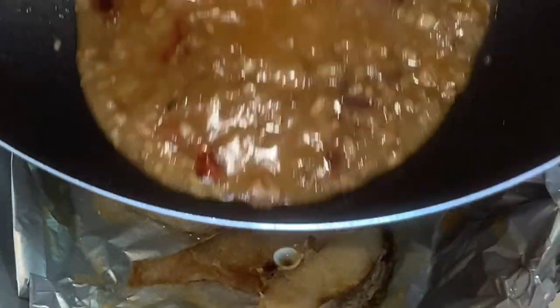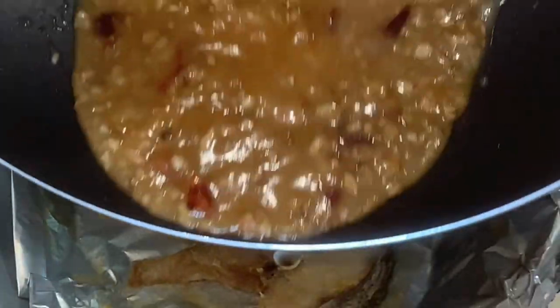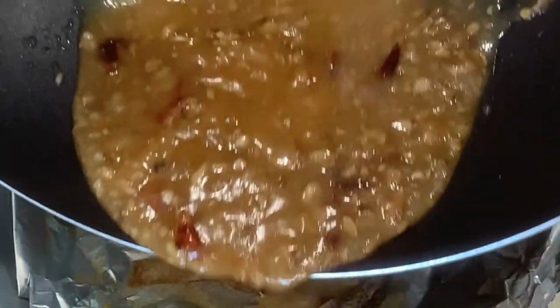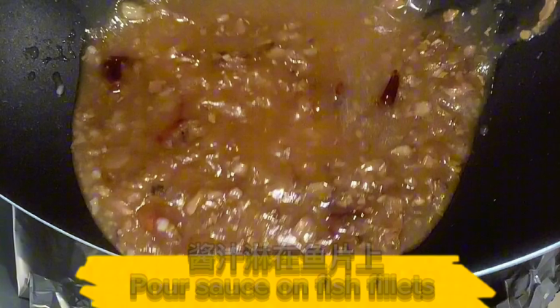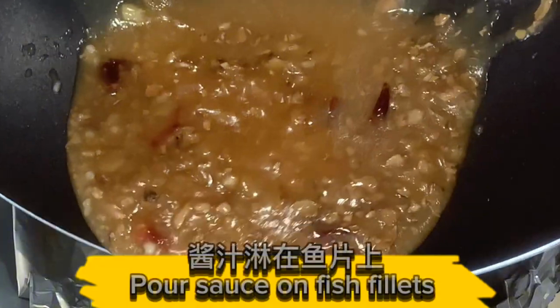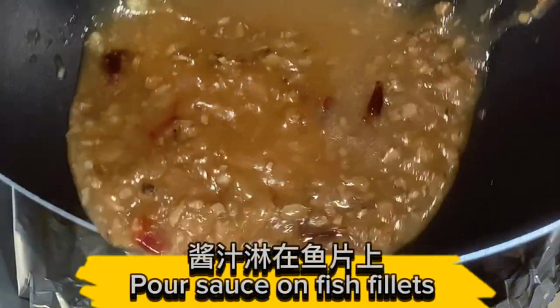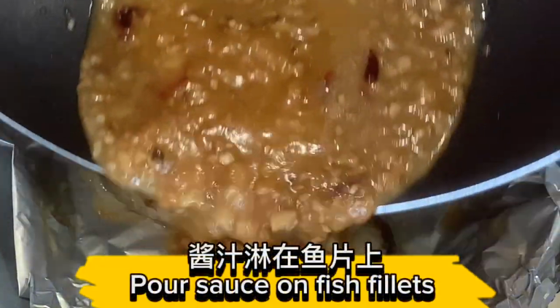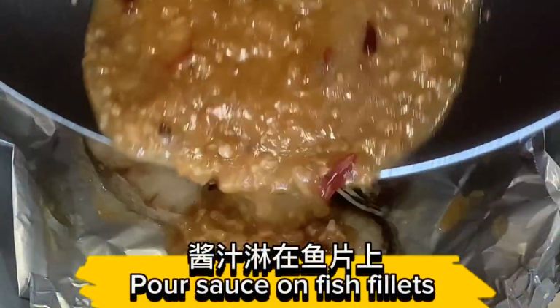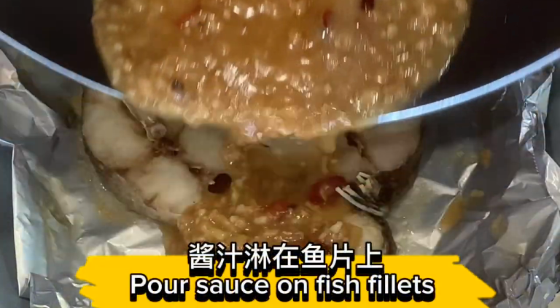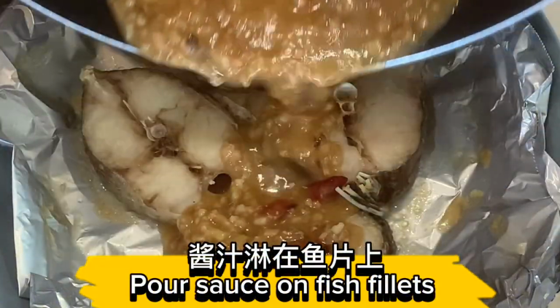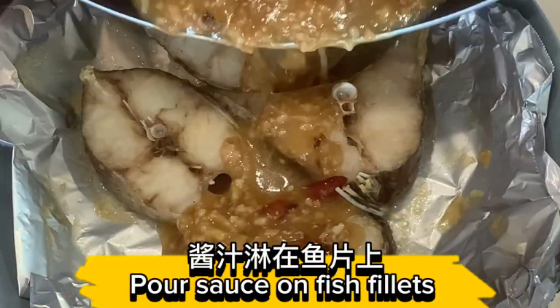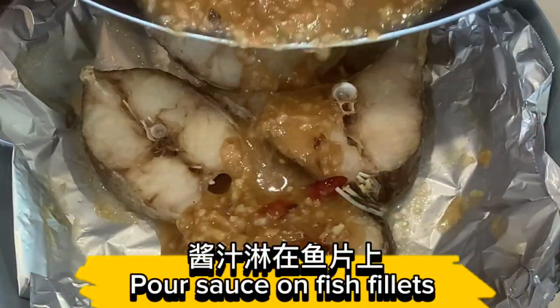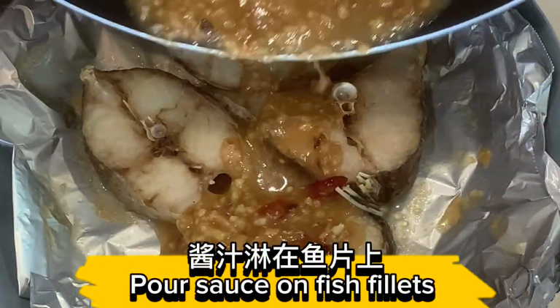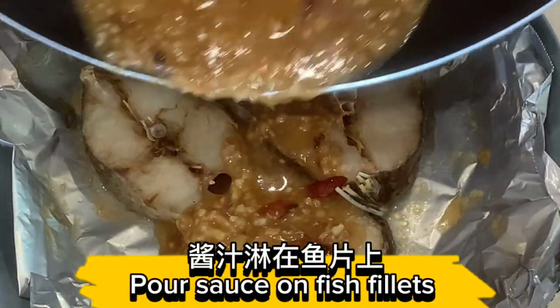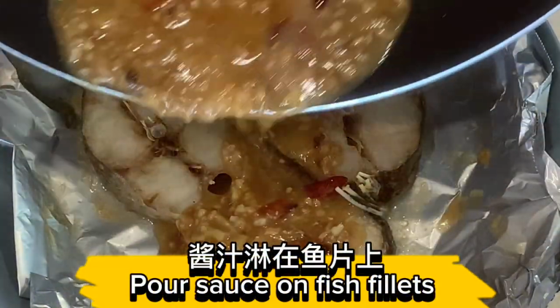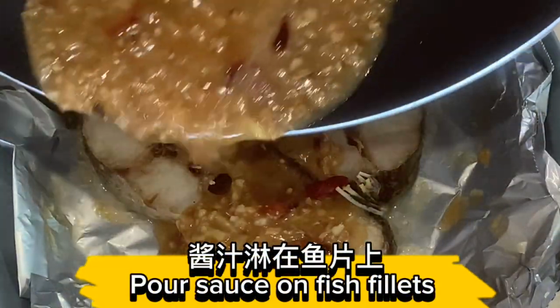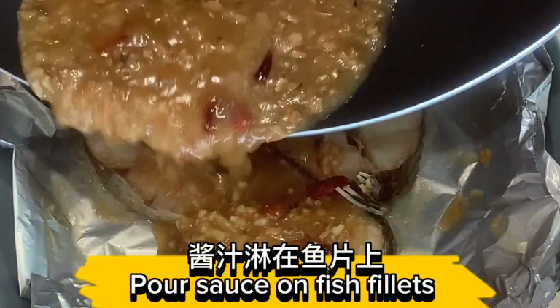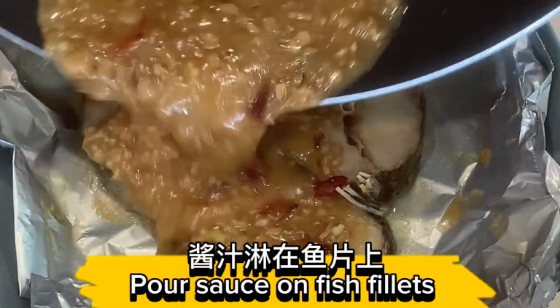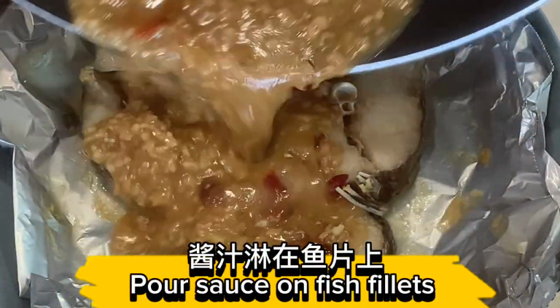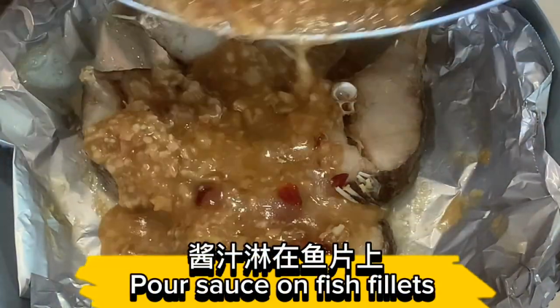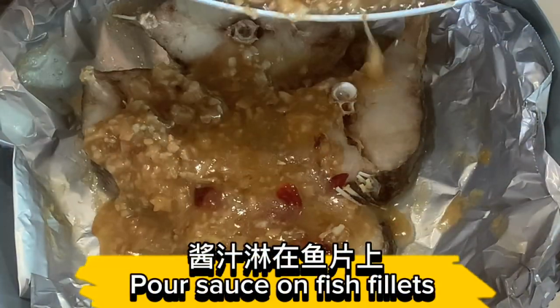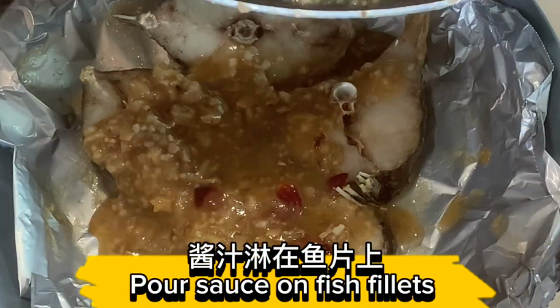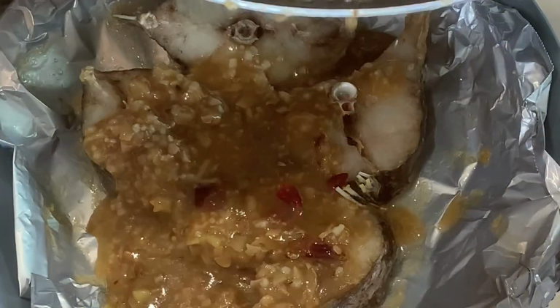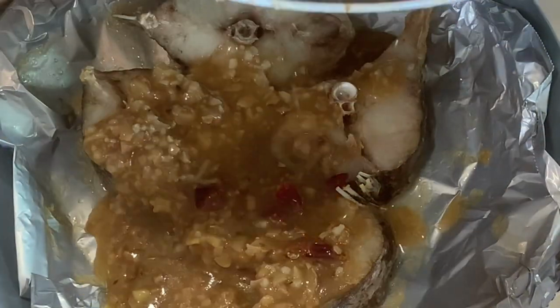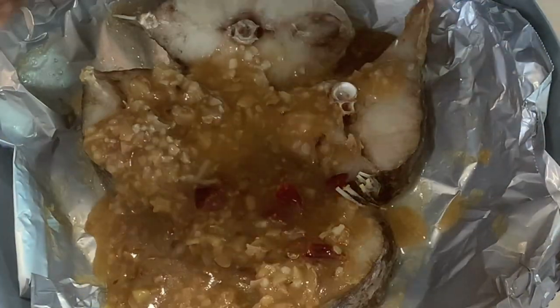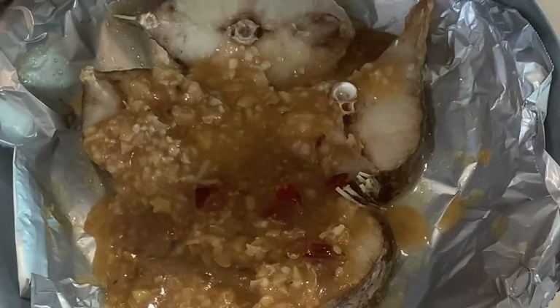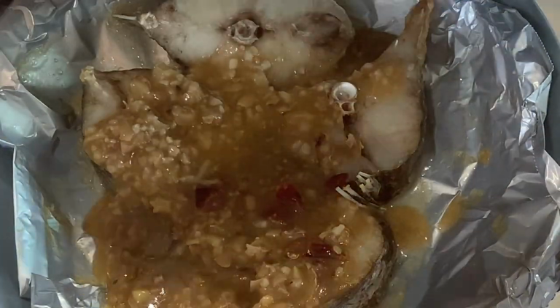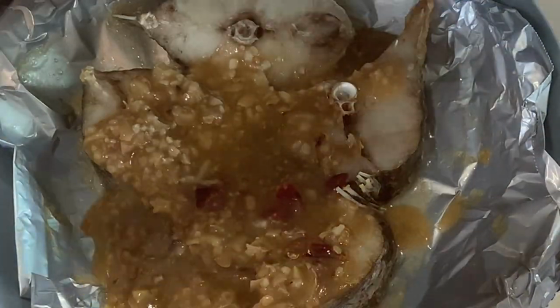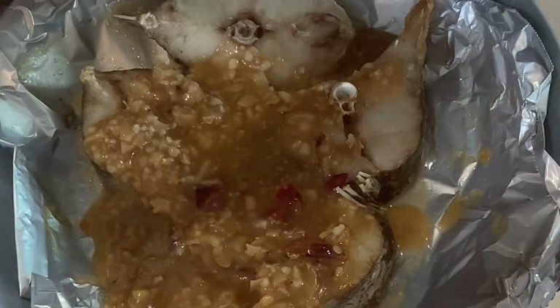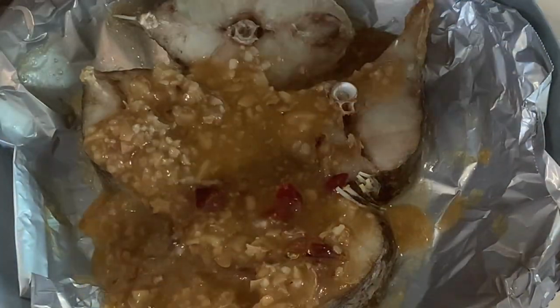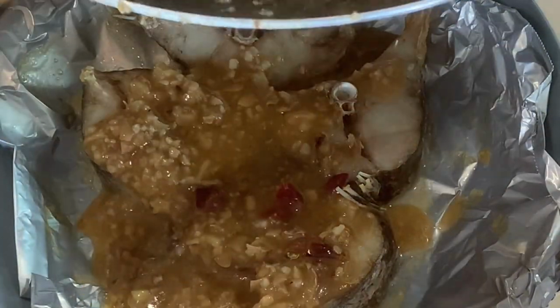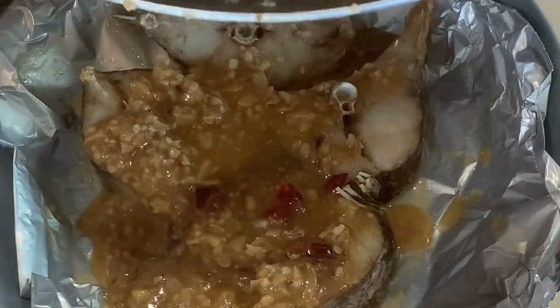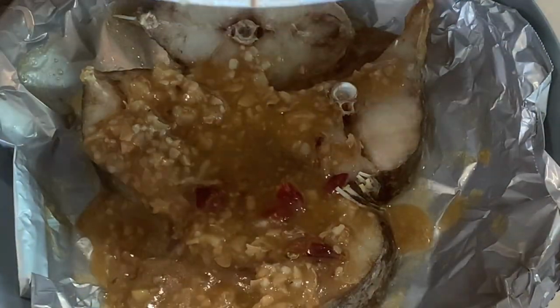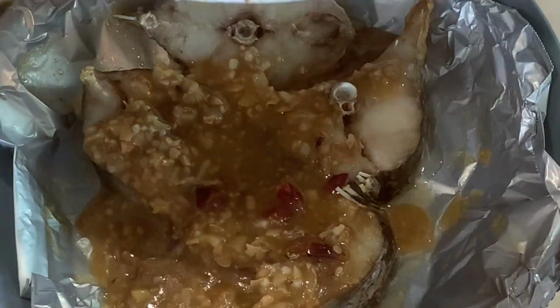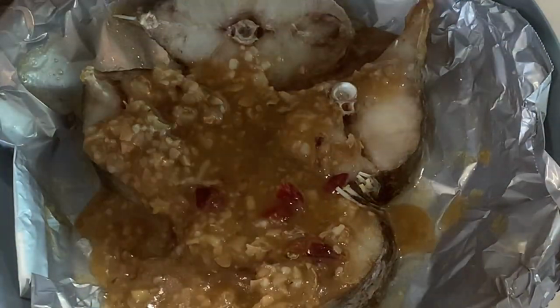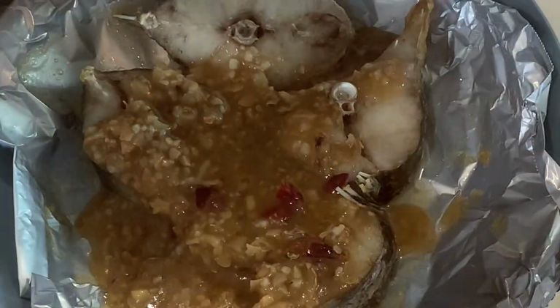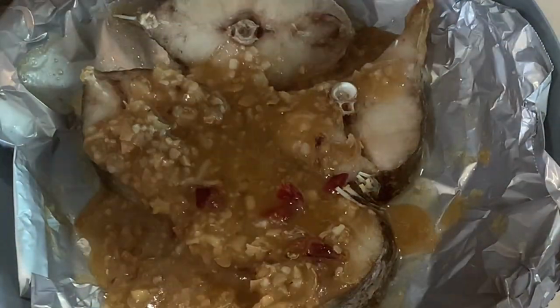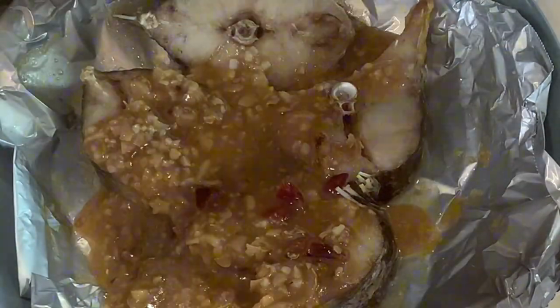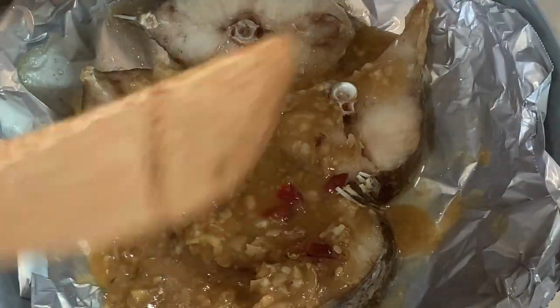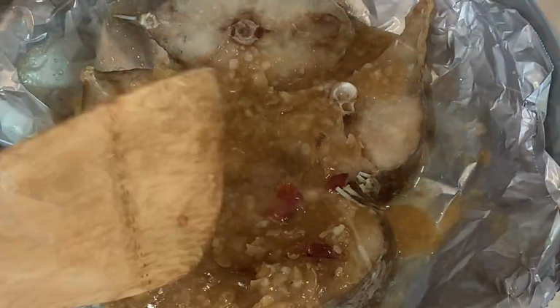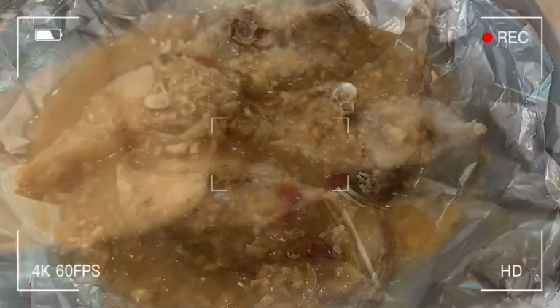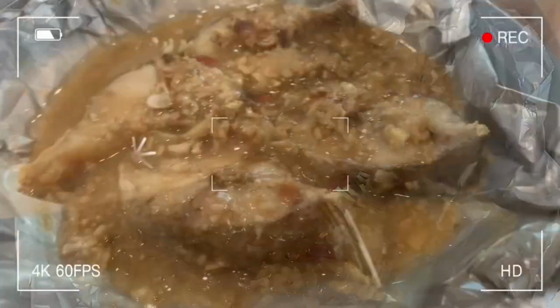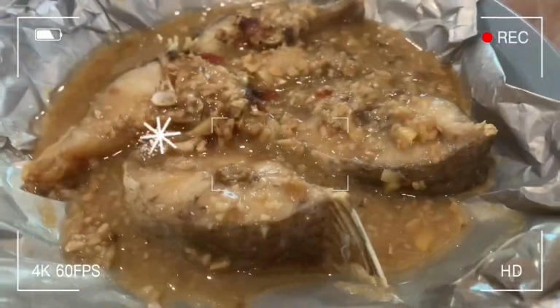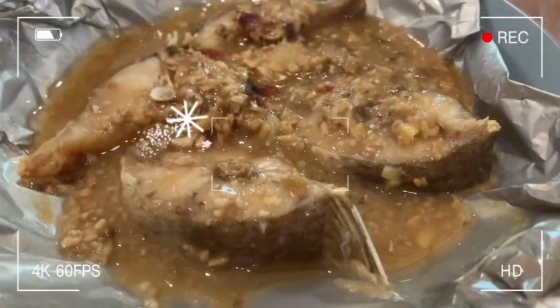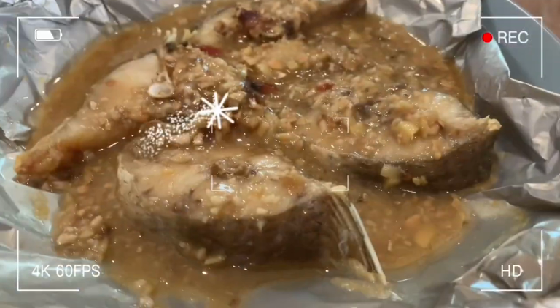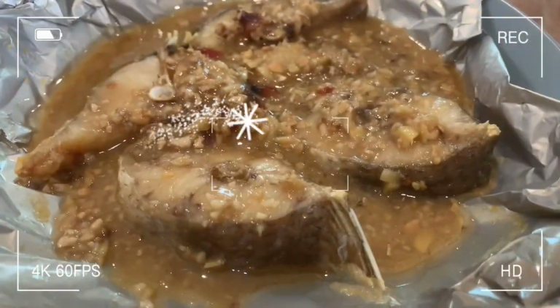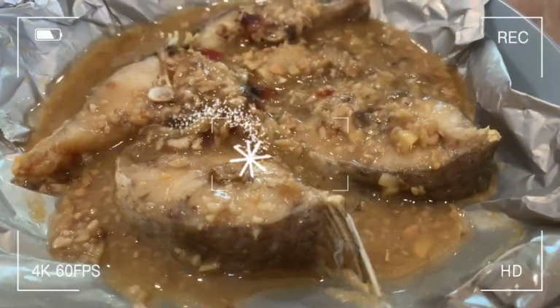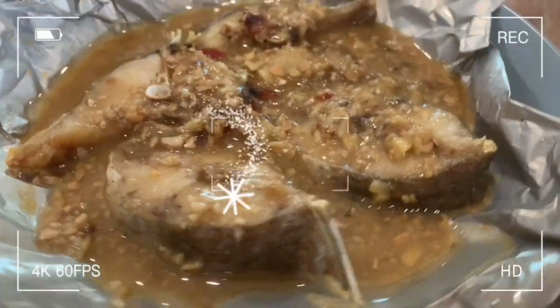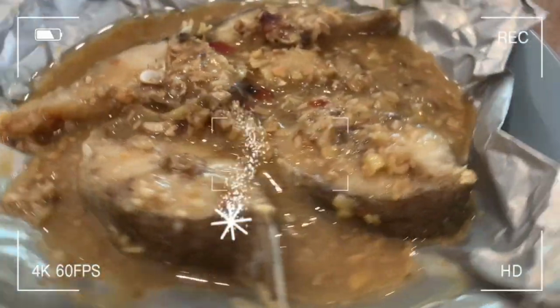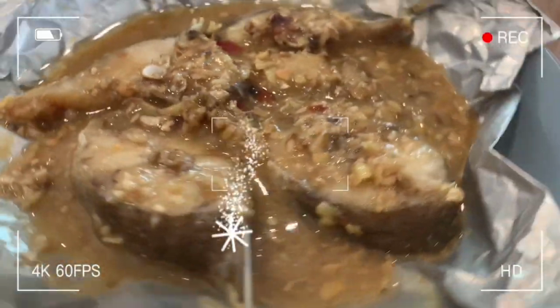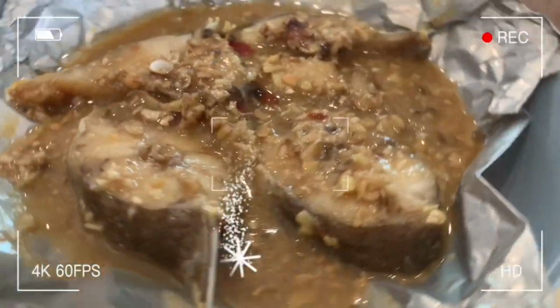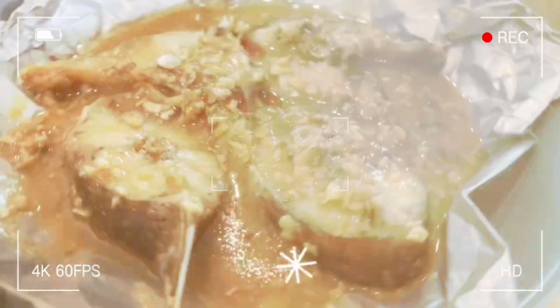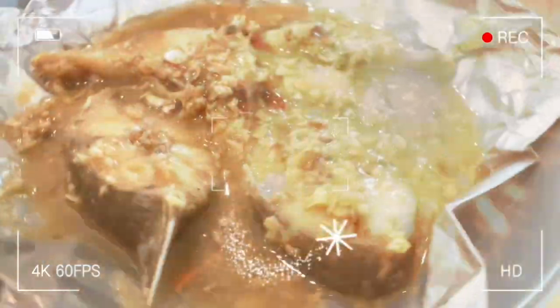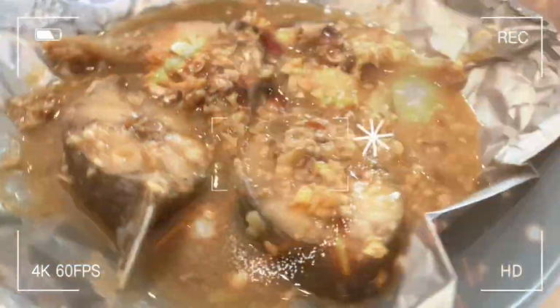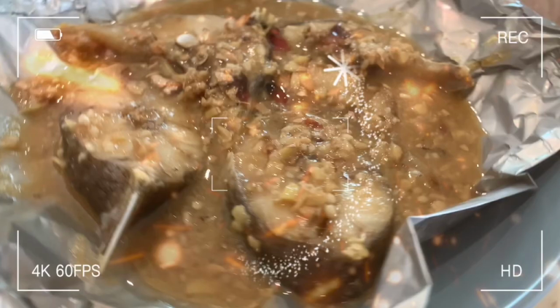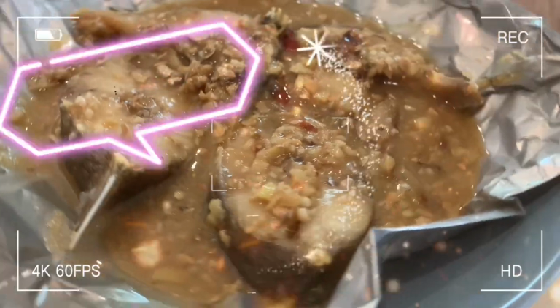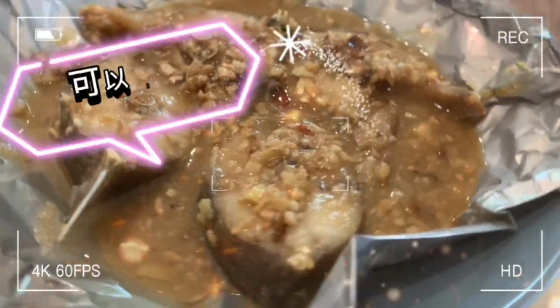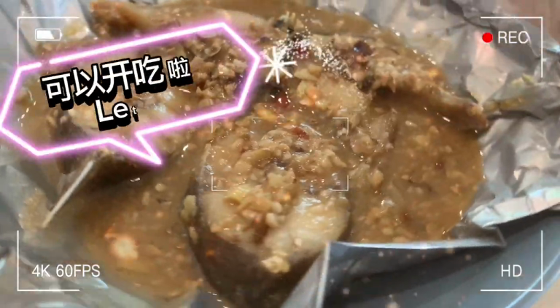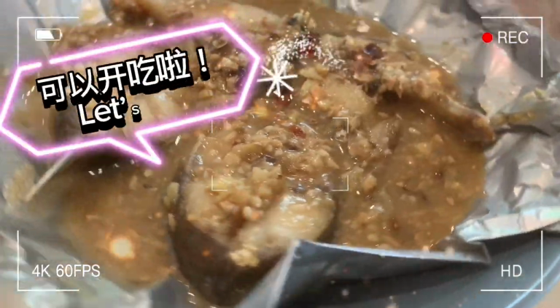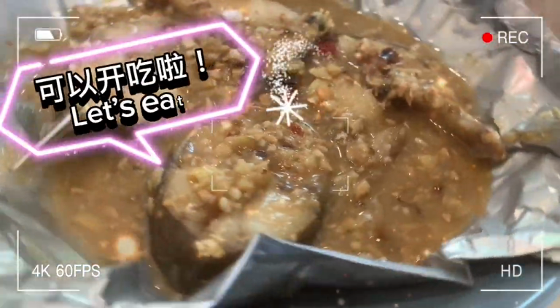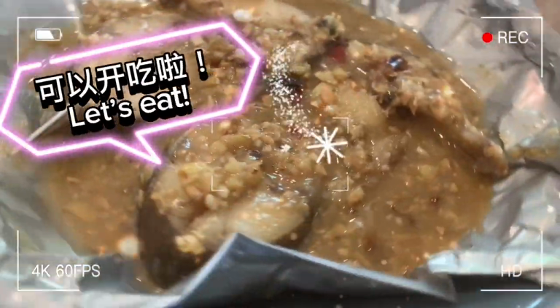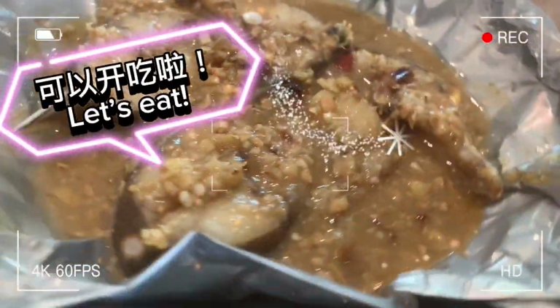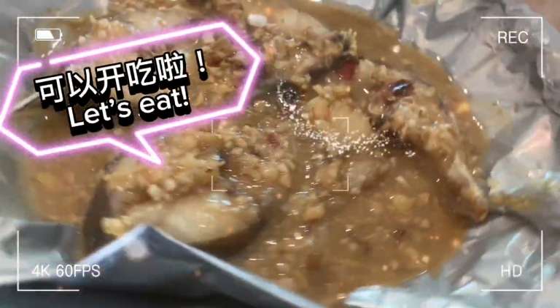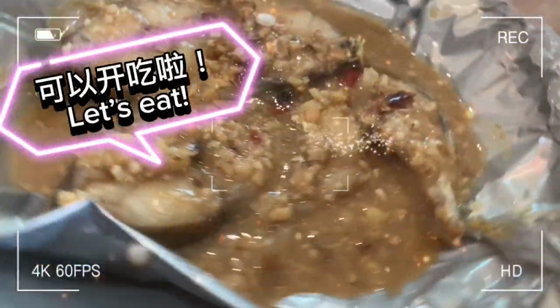Pour the sauce on the fish fillets. Let's eat!